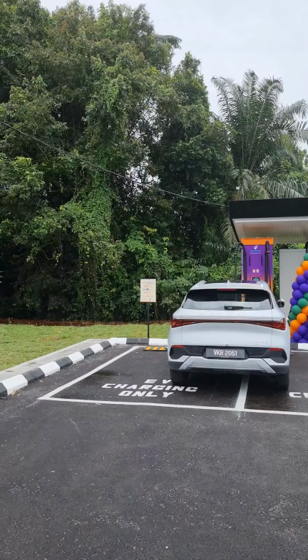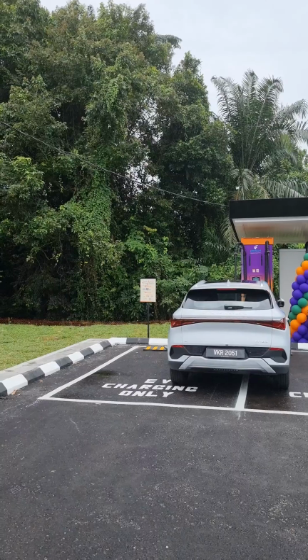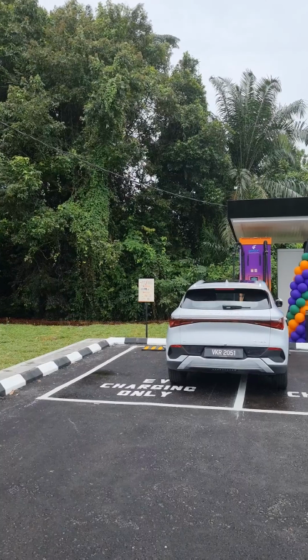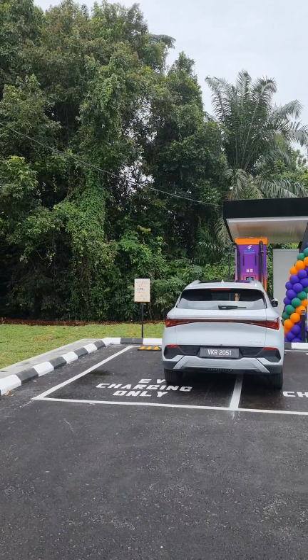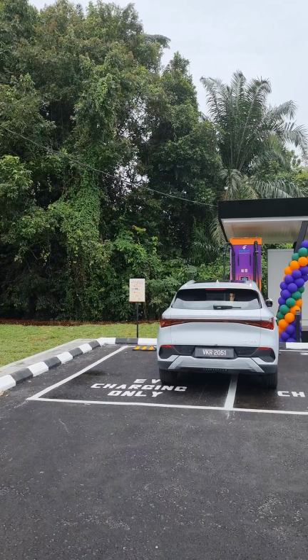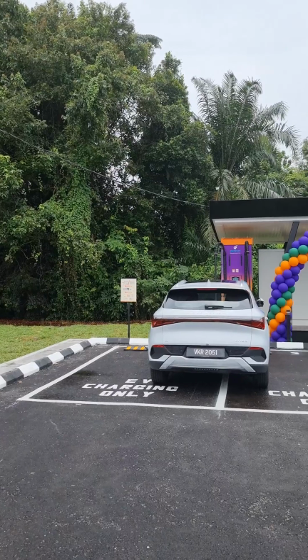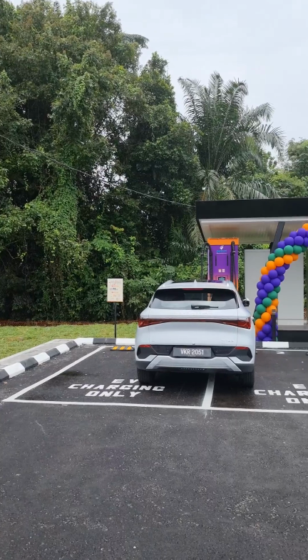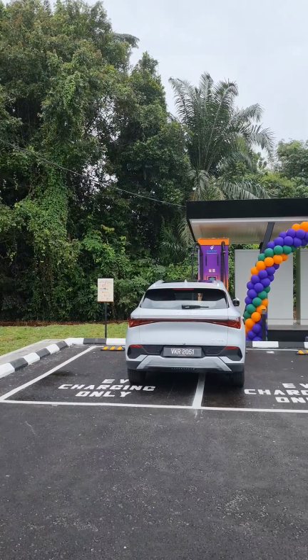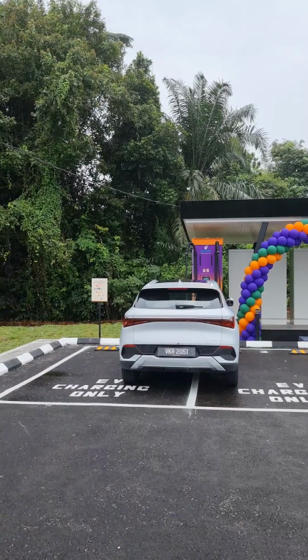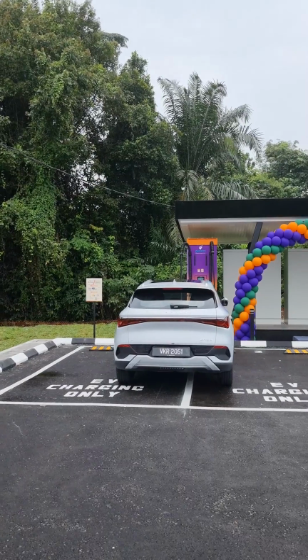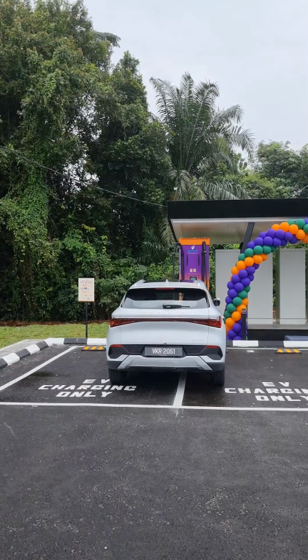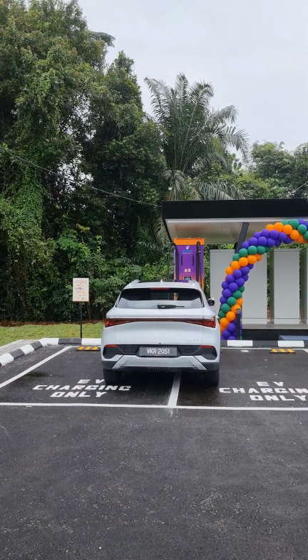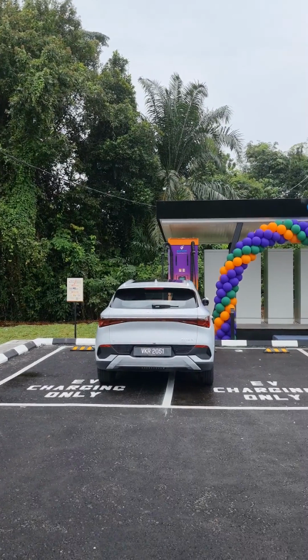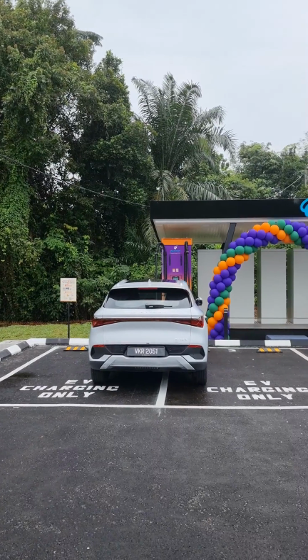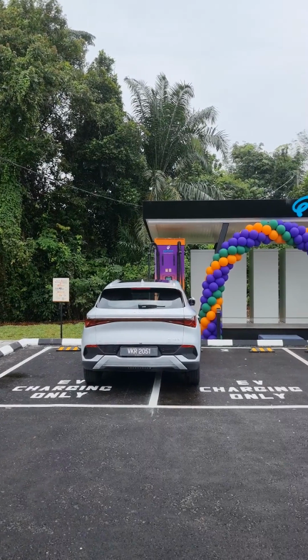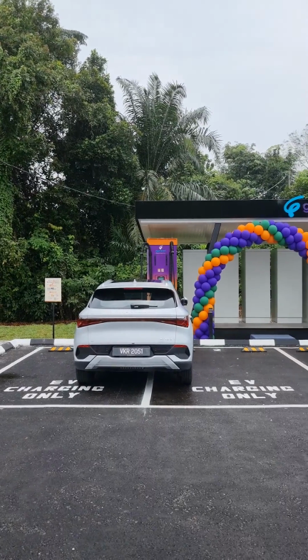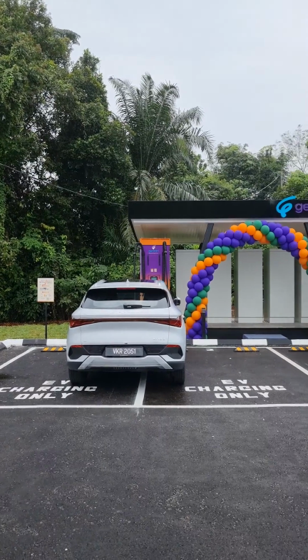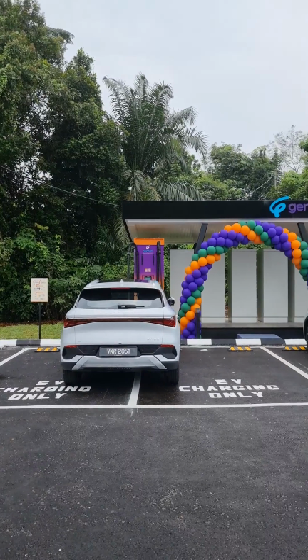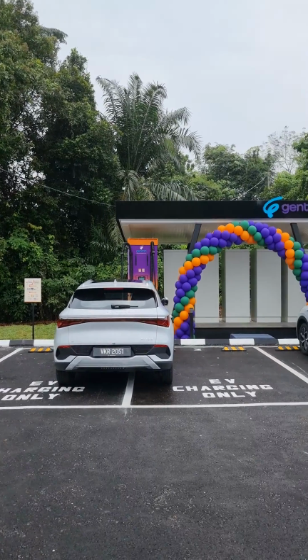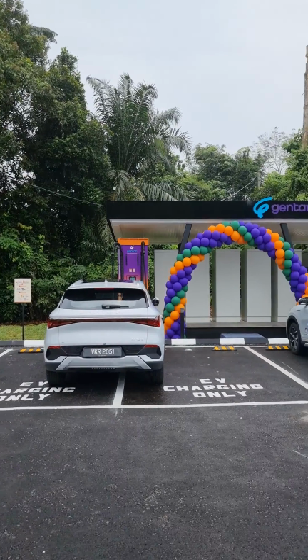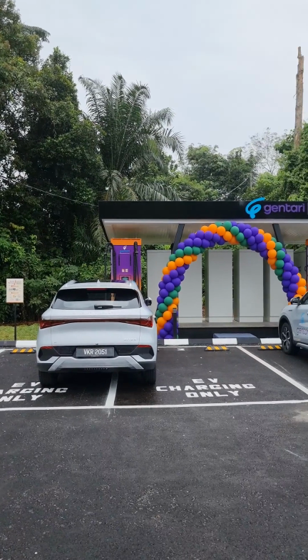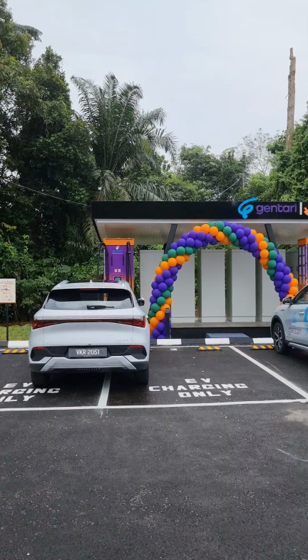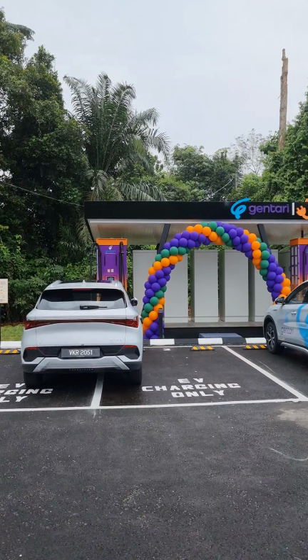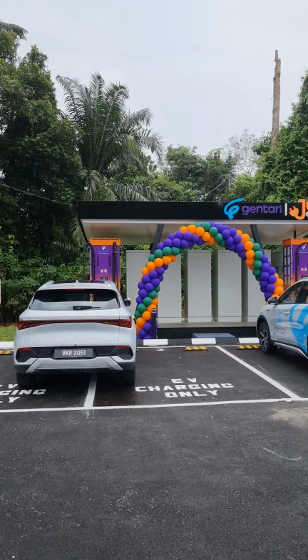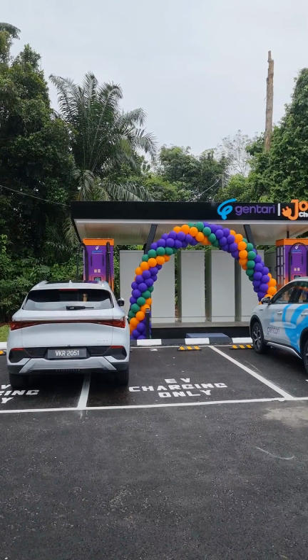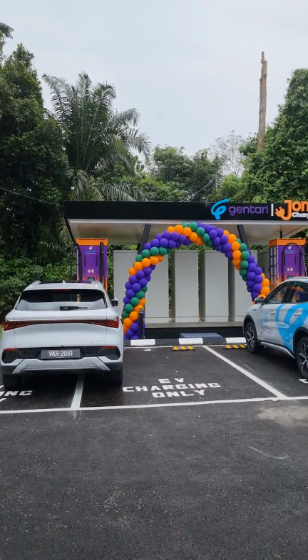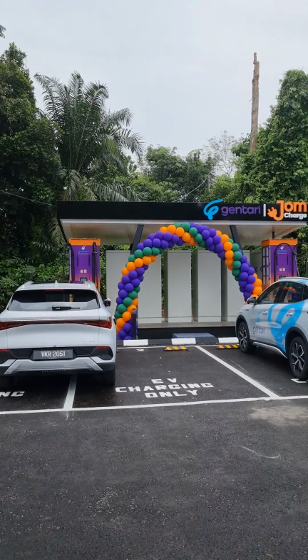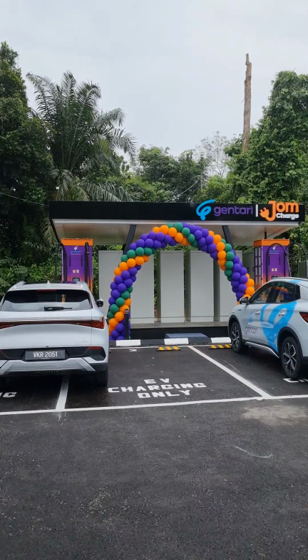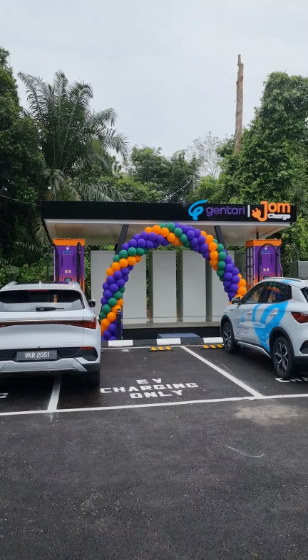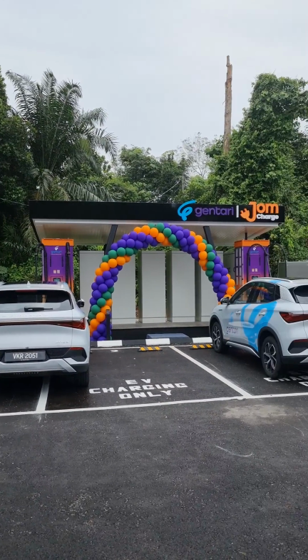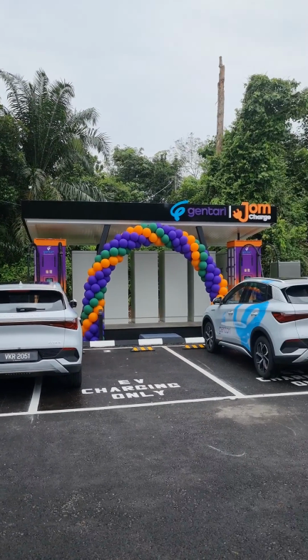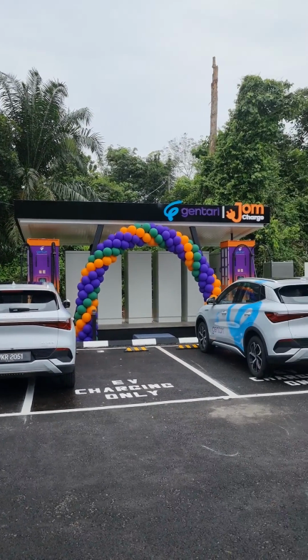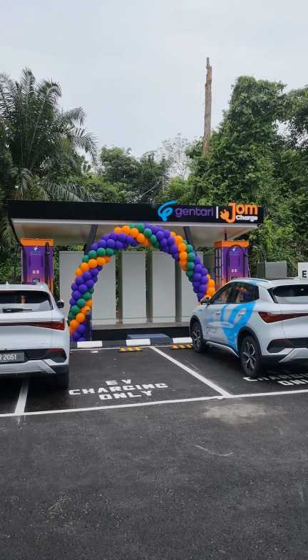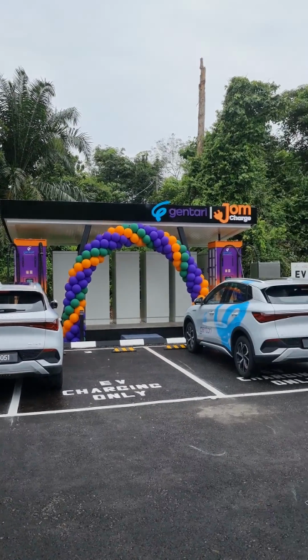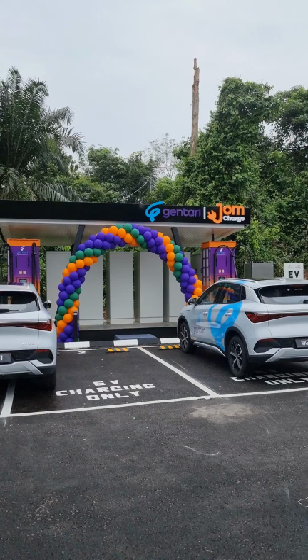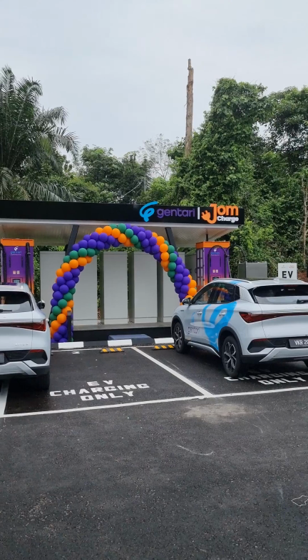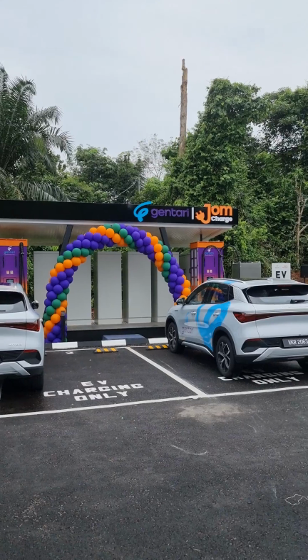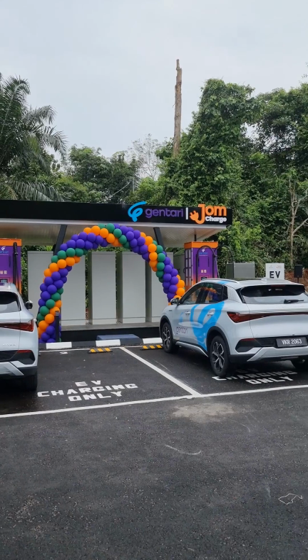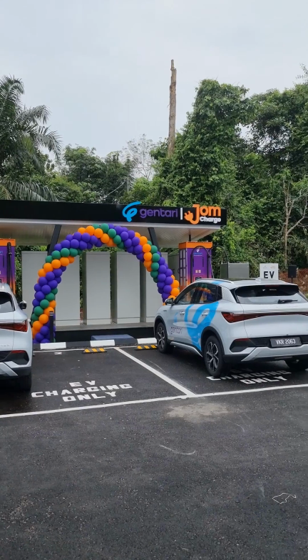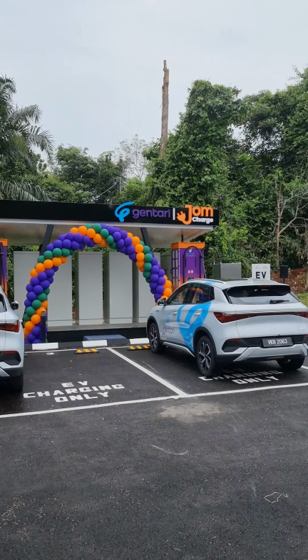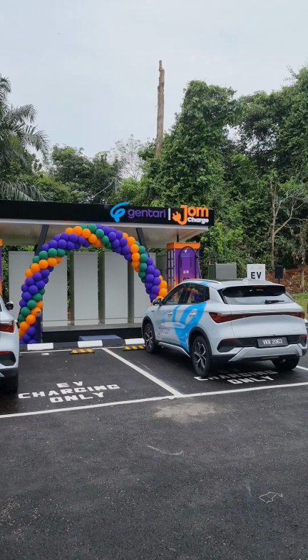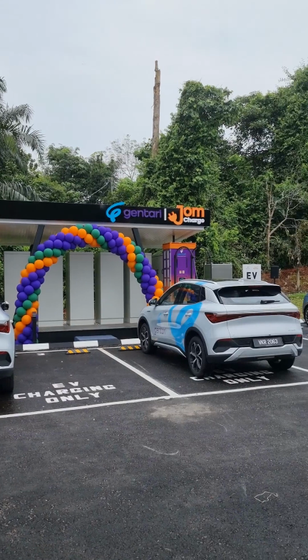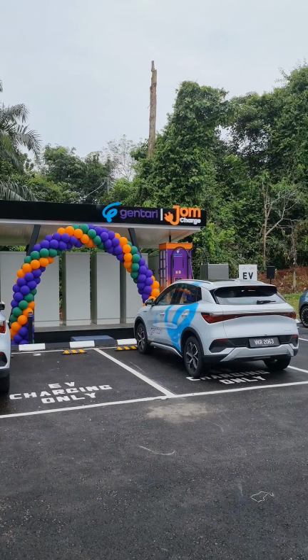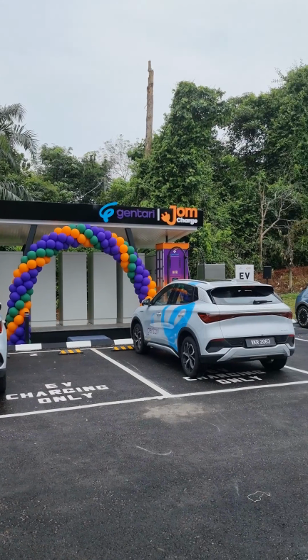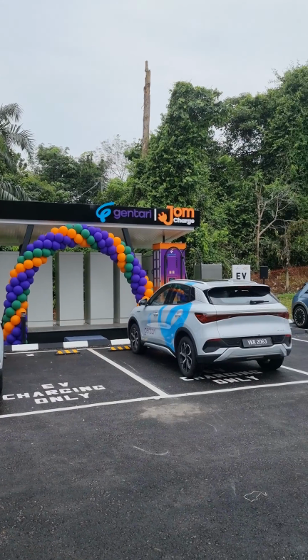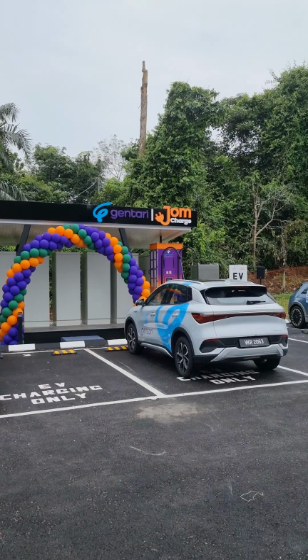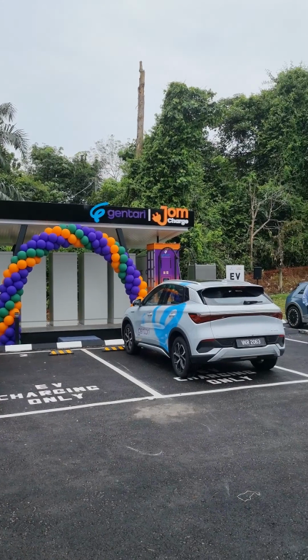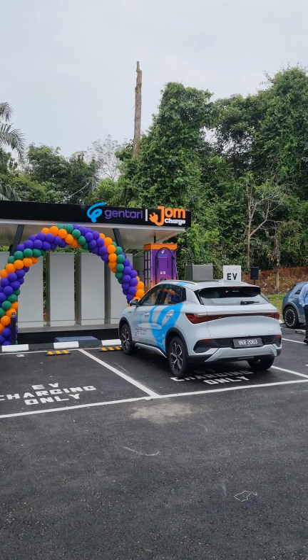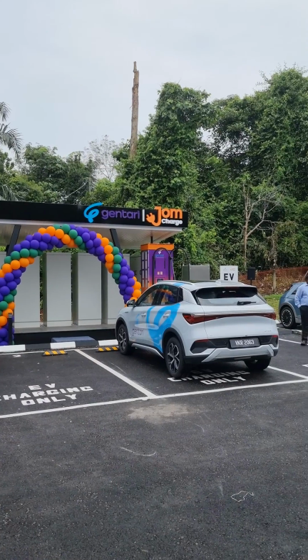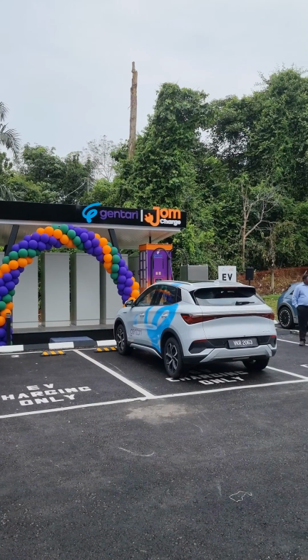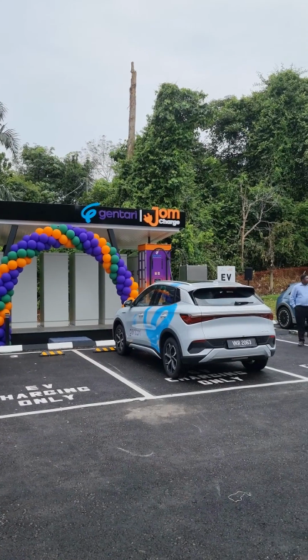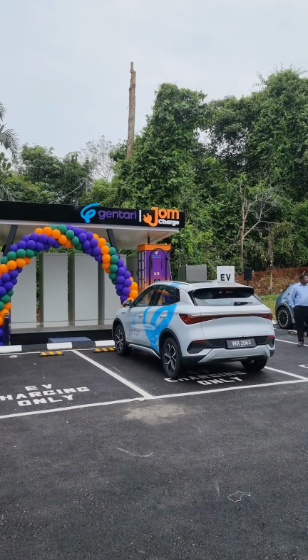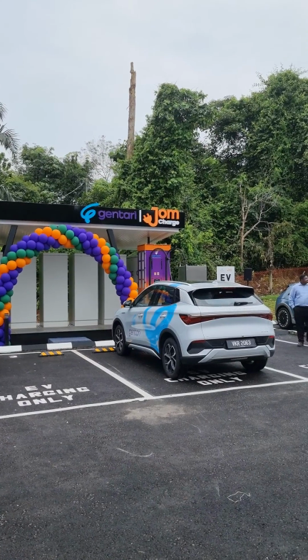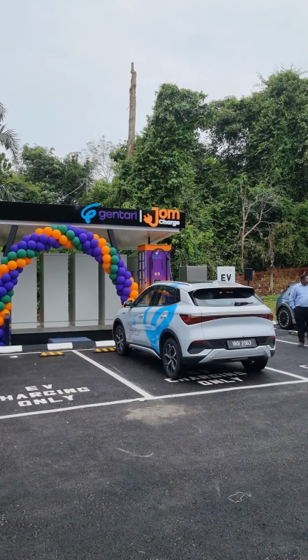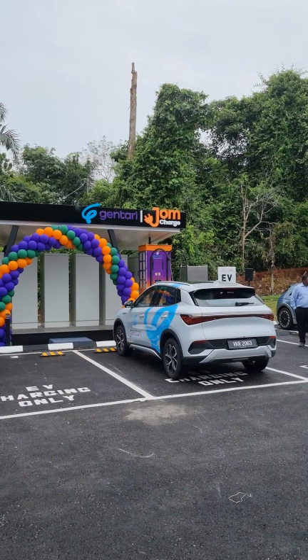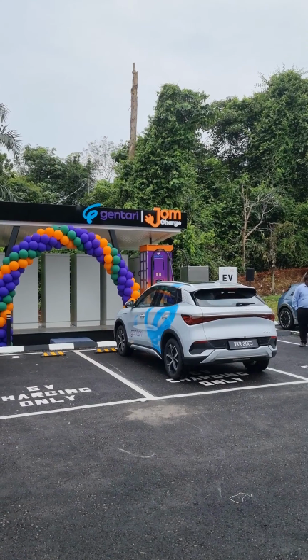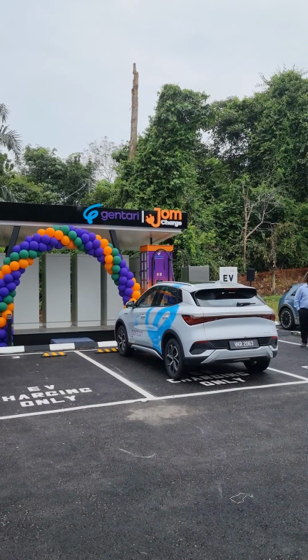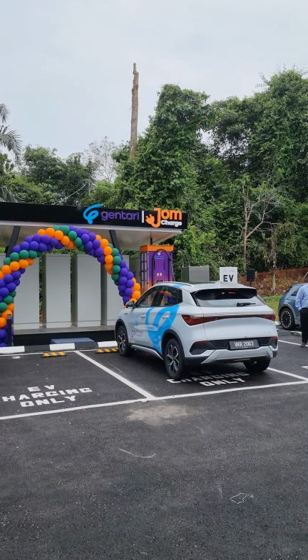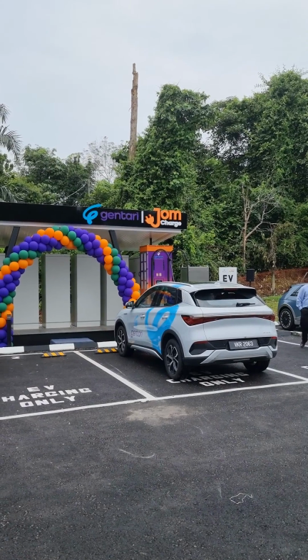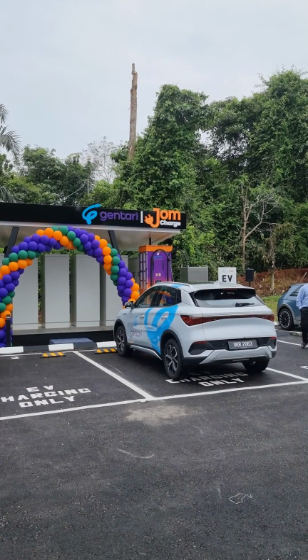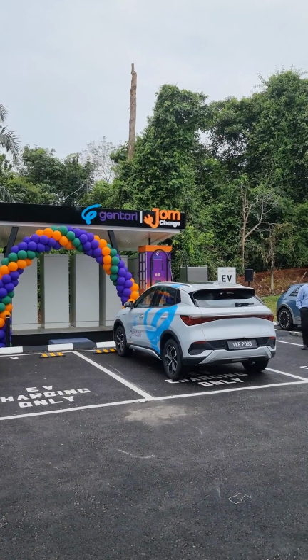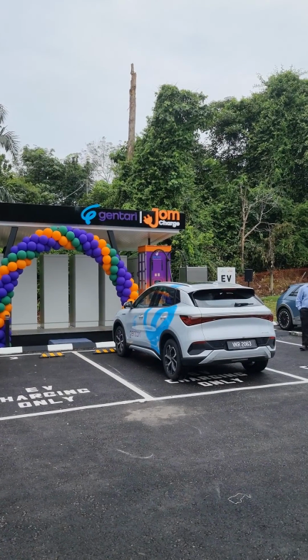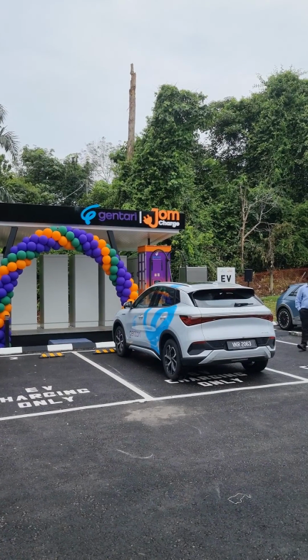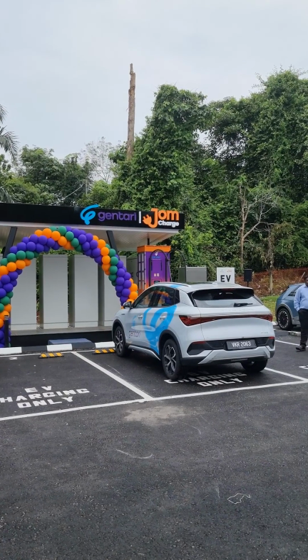That's a quick look at the new Gentry station that features solar and battery energy storage units.